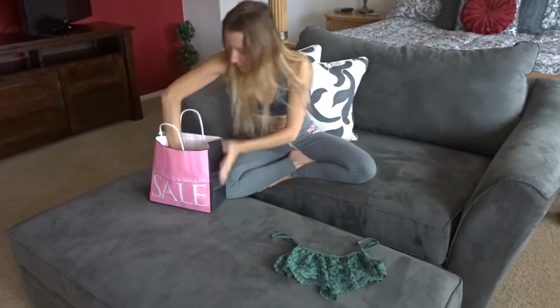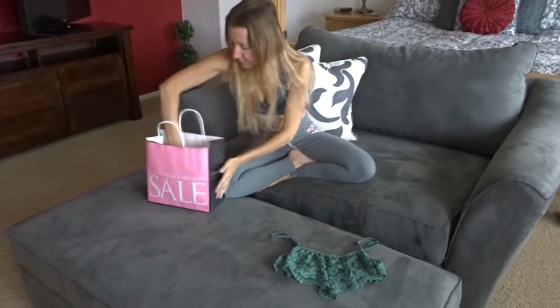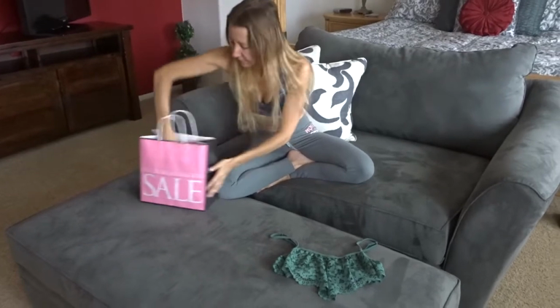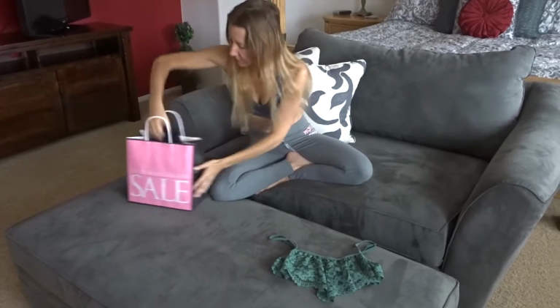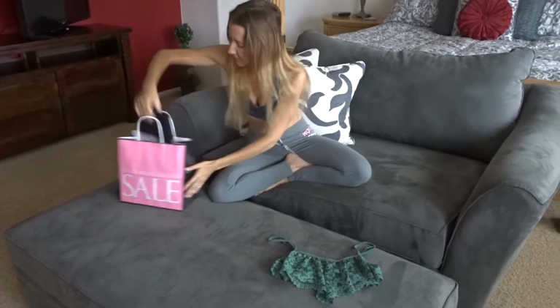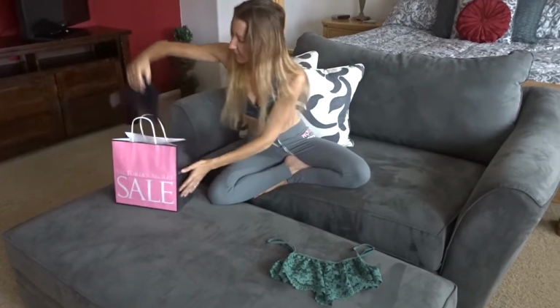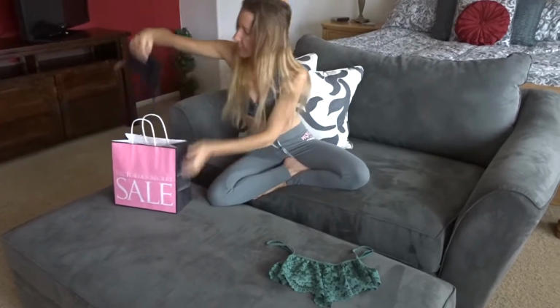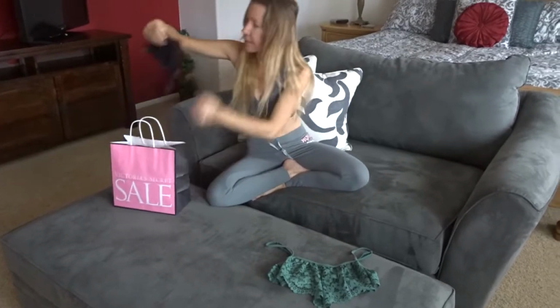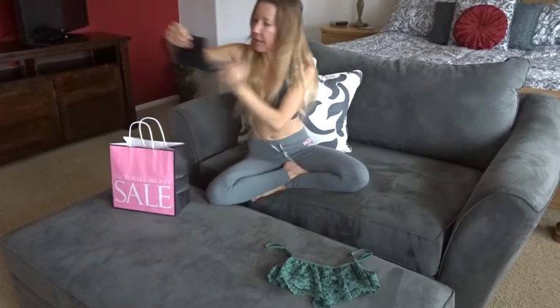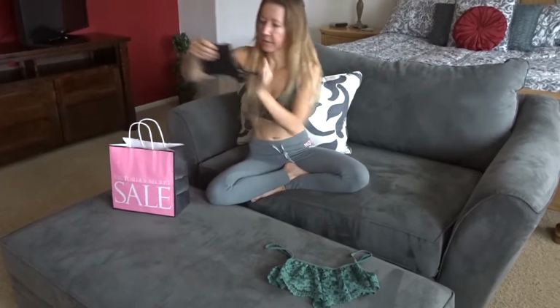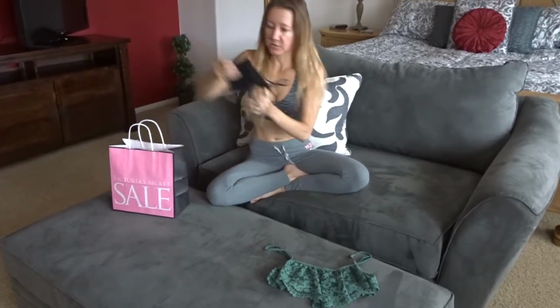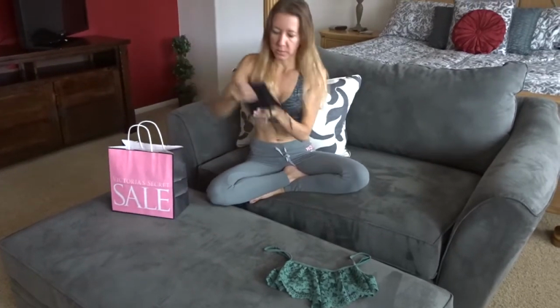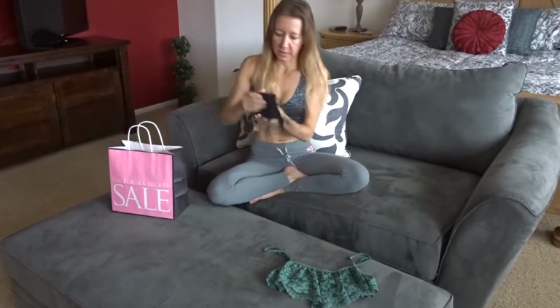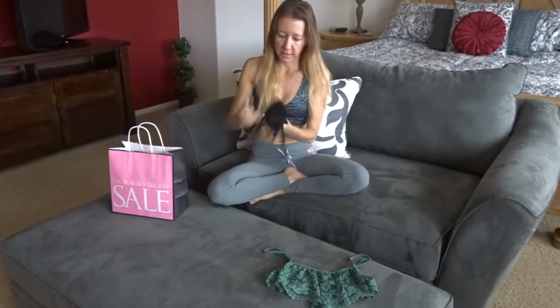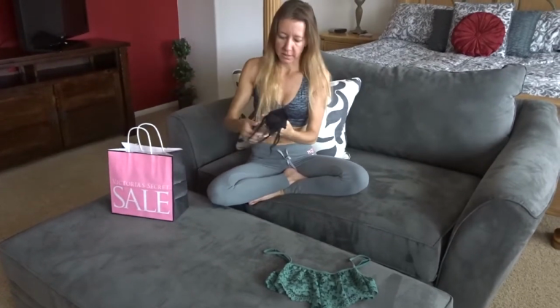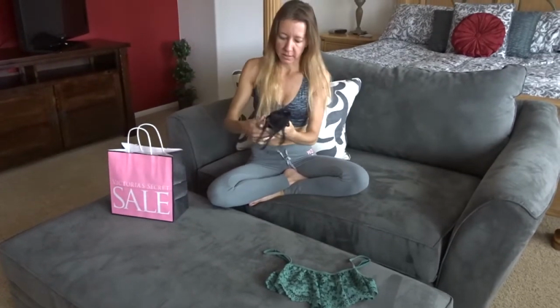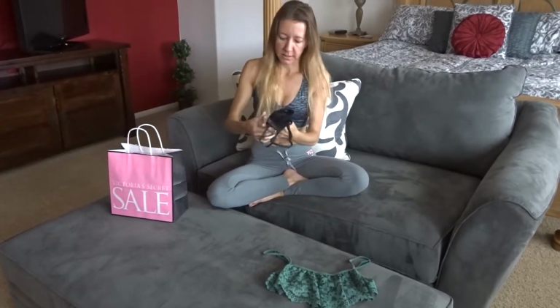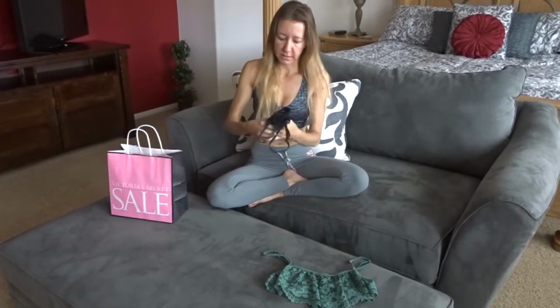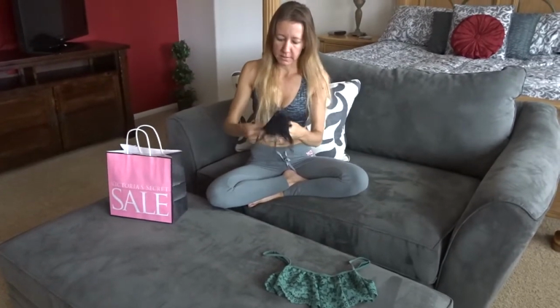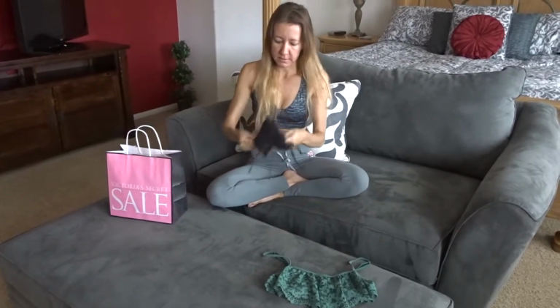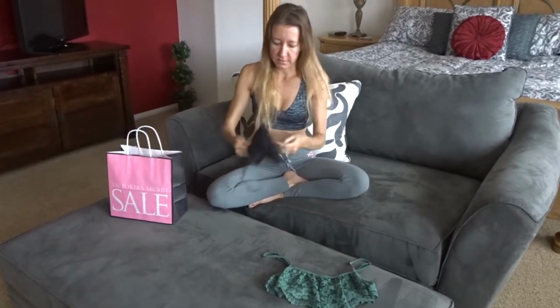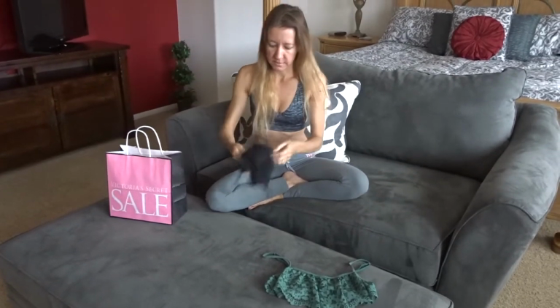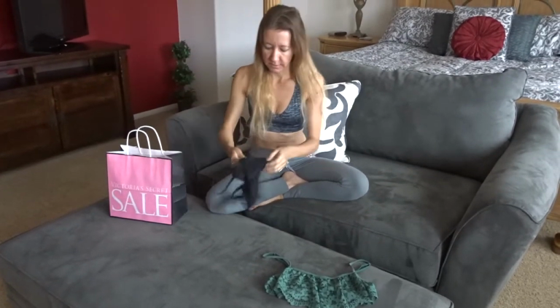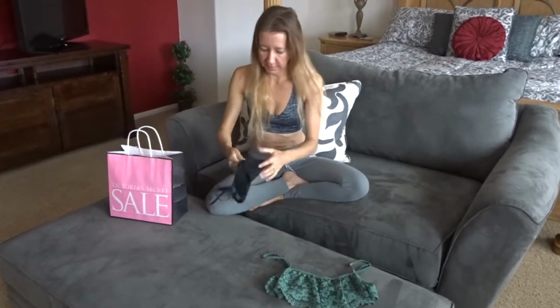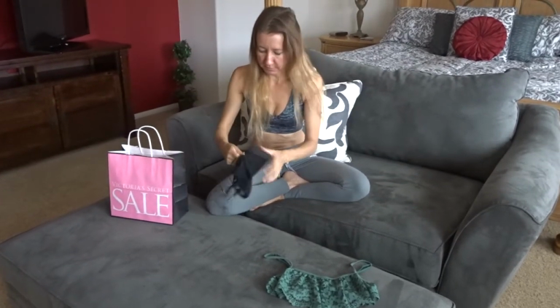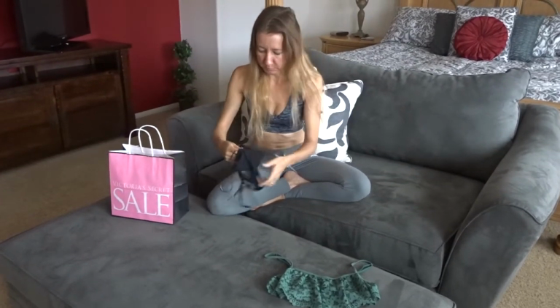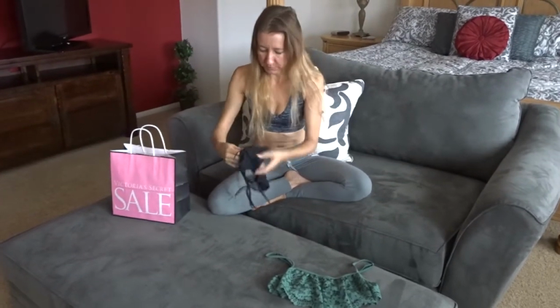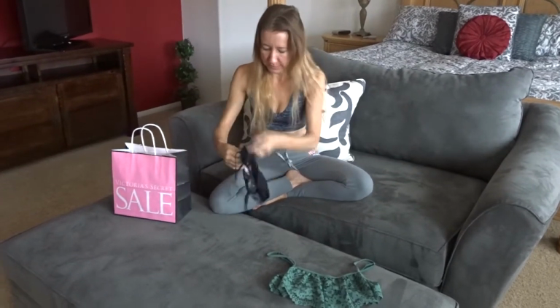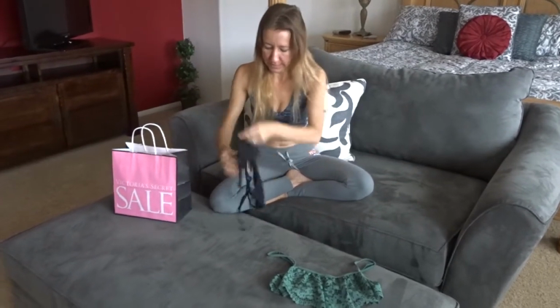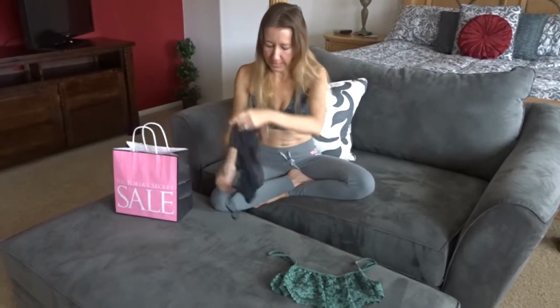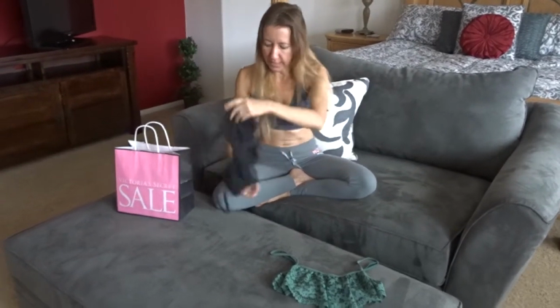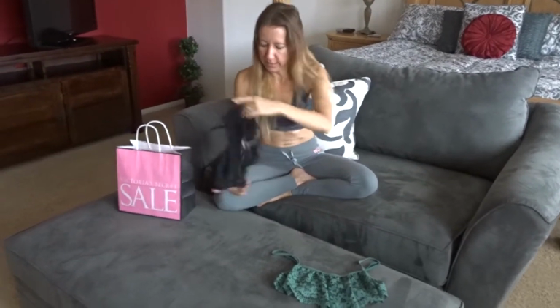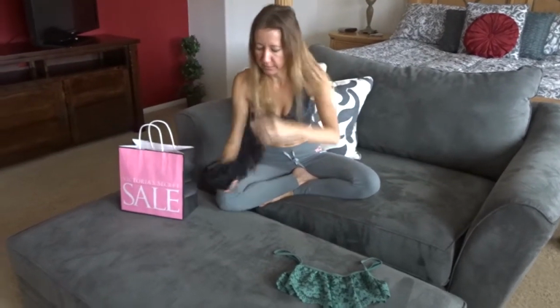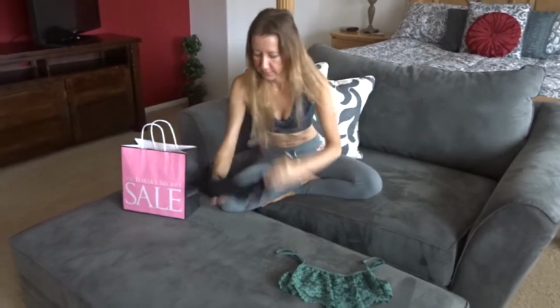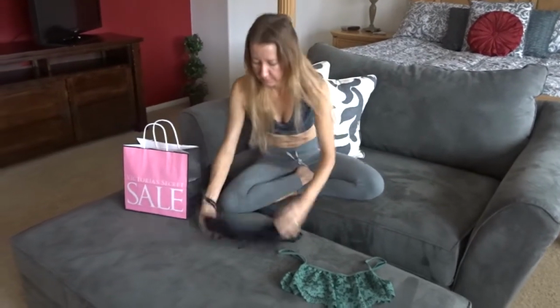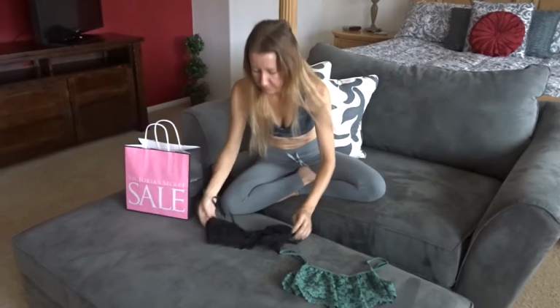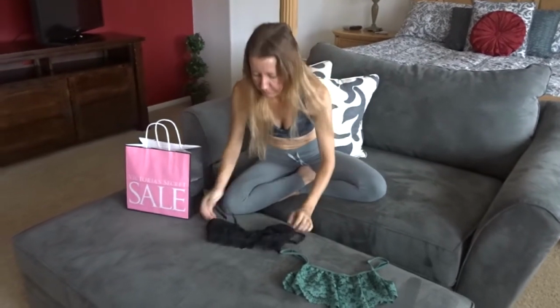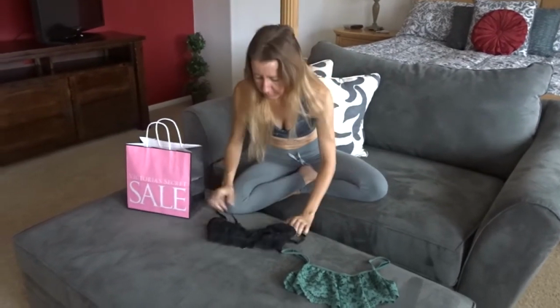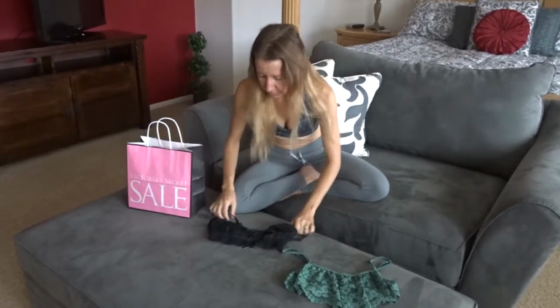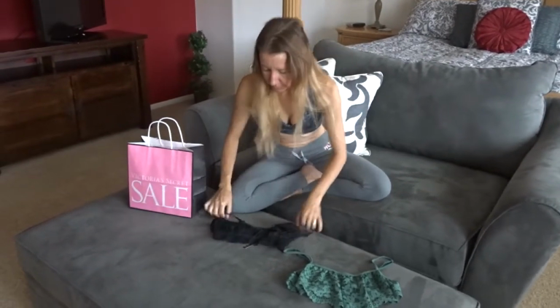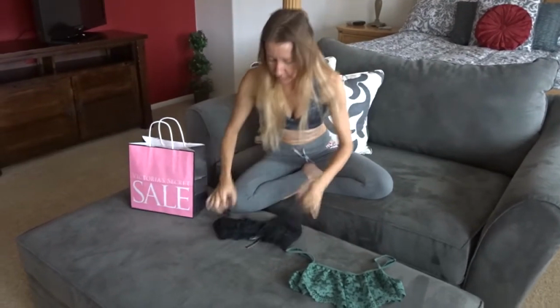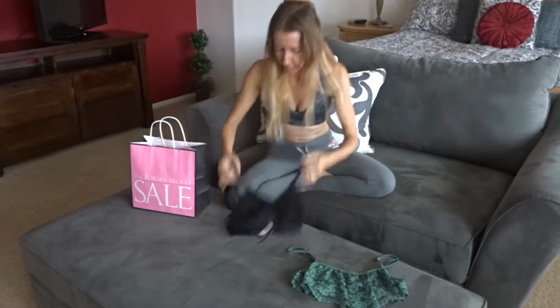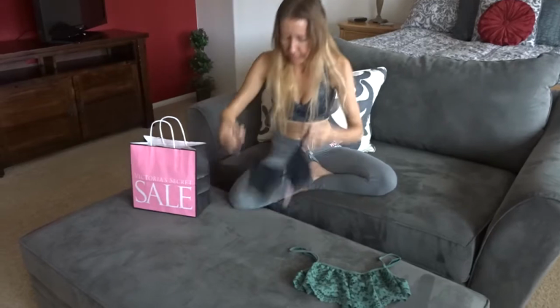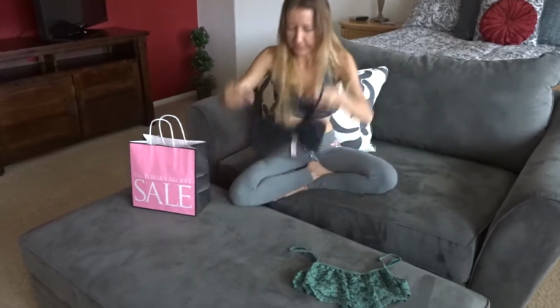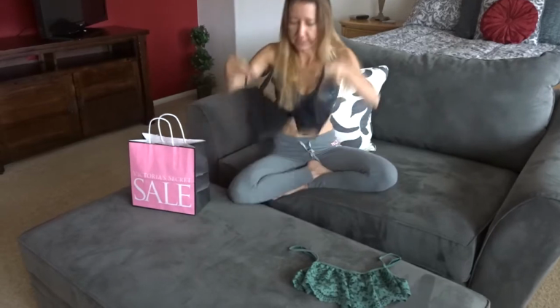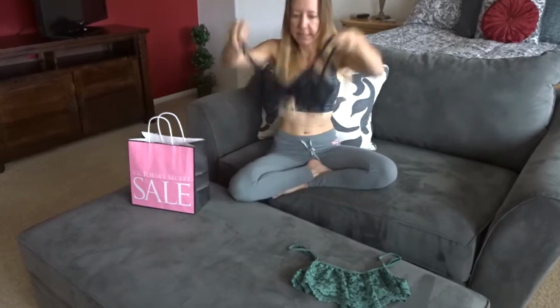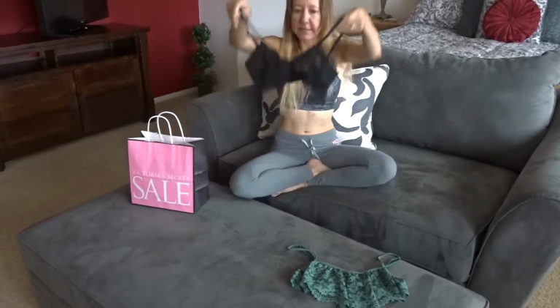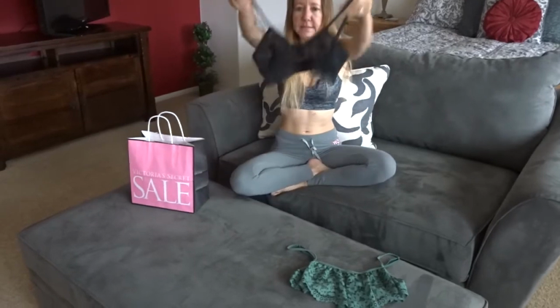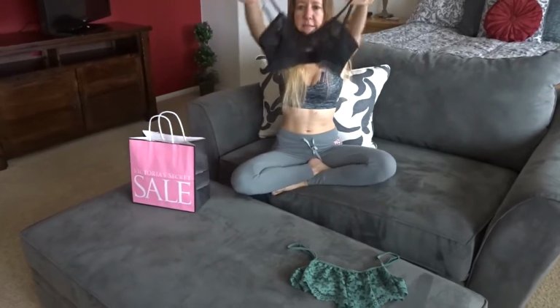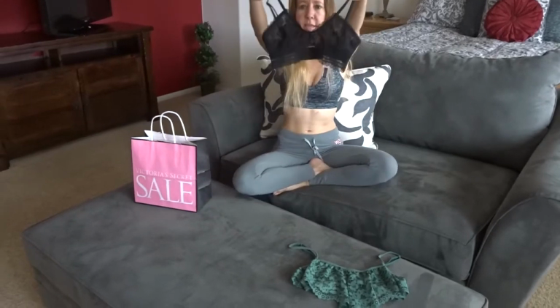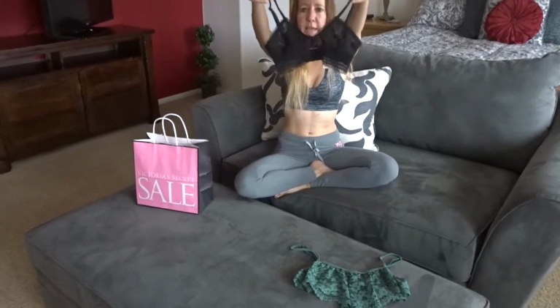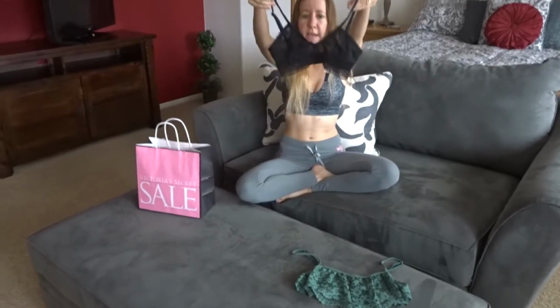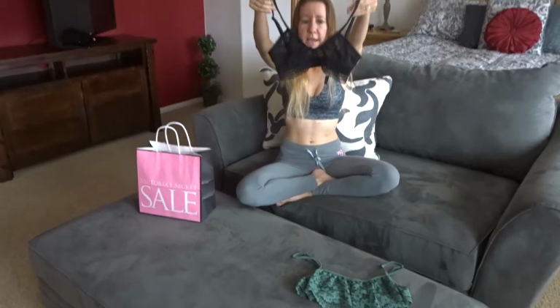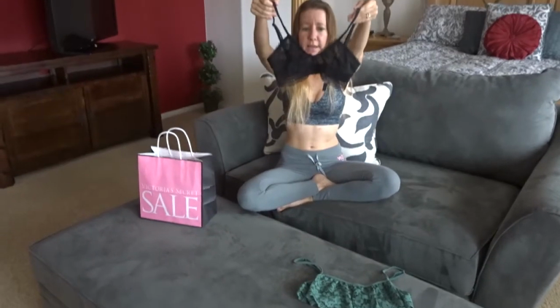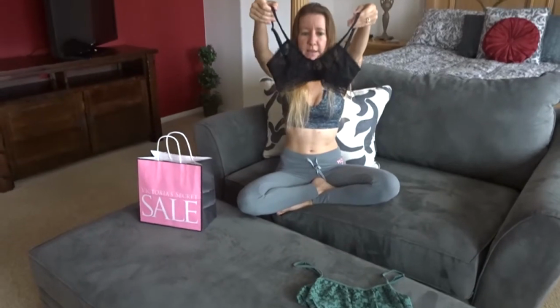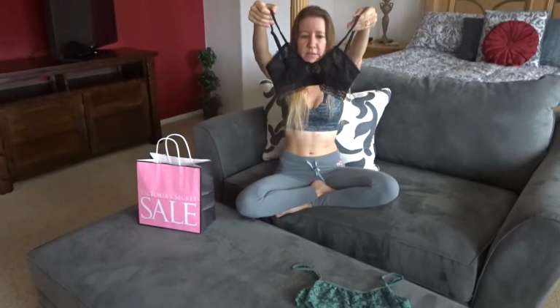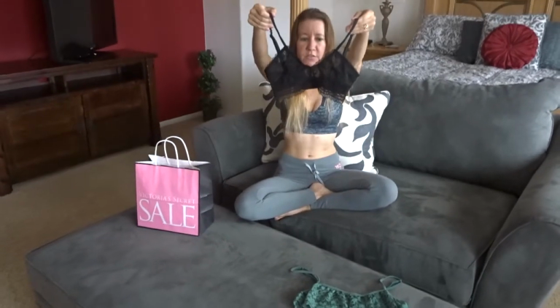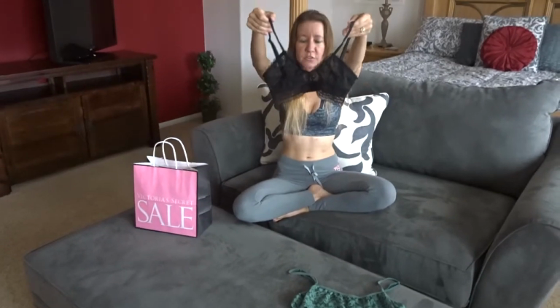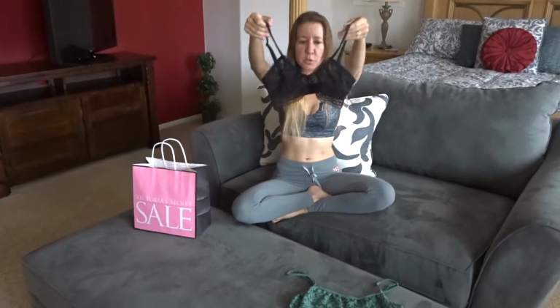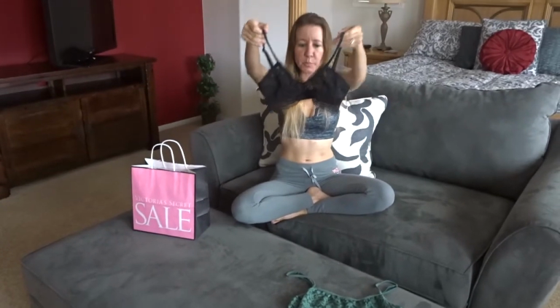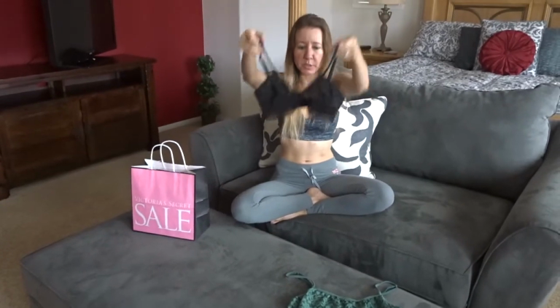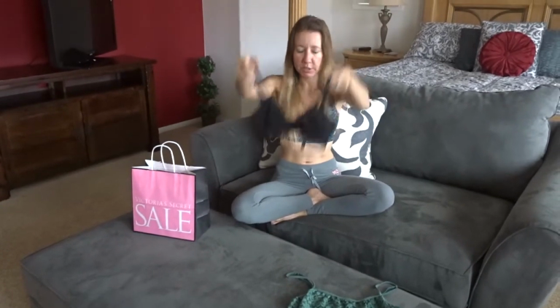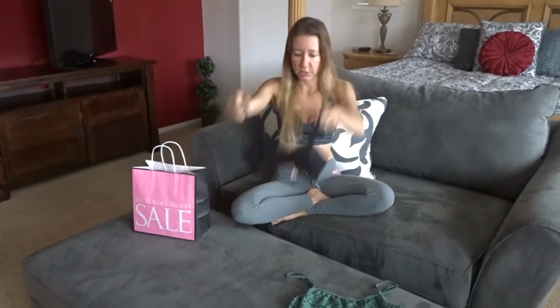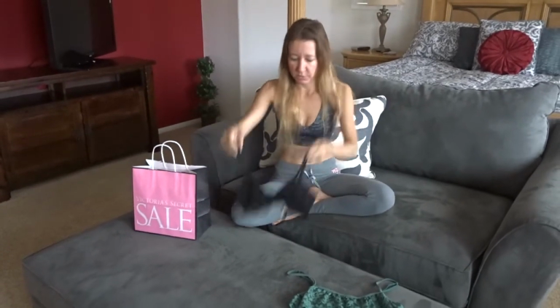This is the next one I got. It's black and lacy and super cute.